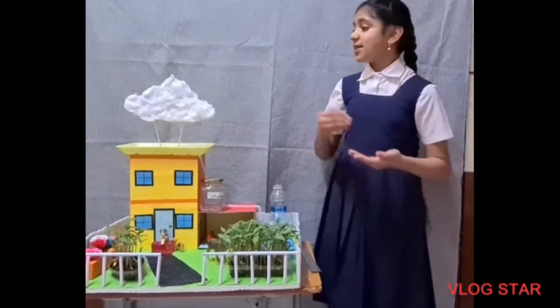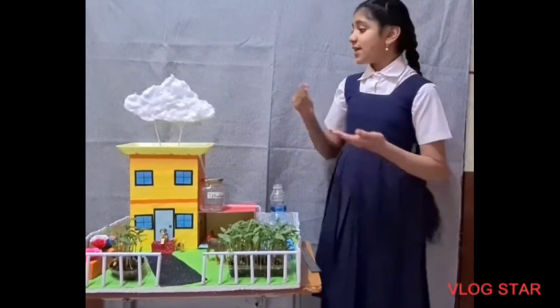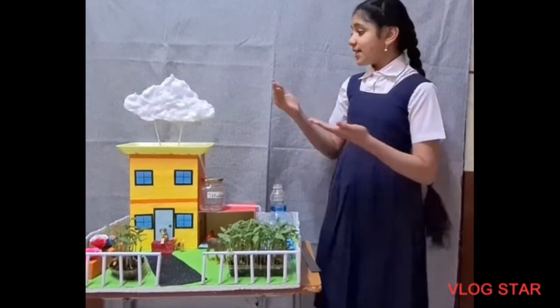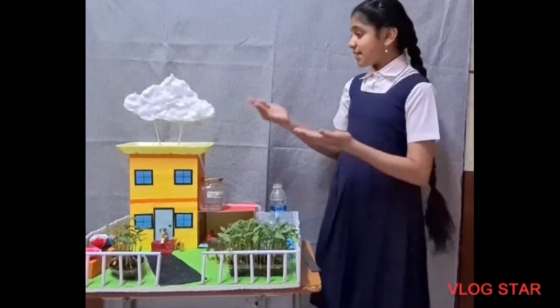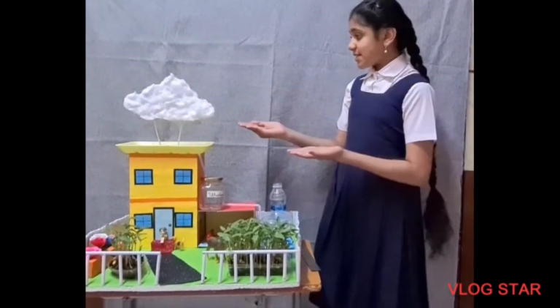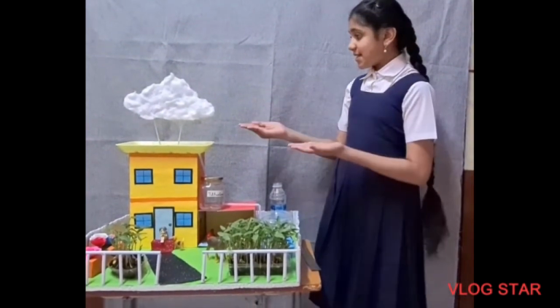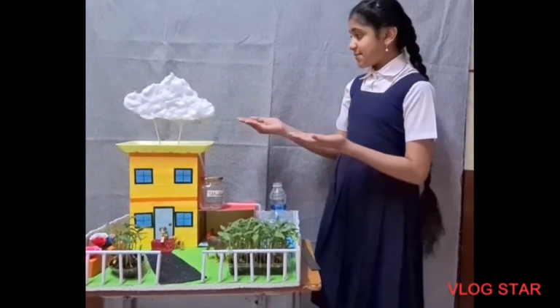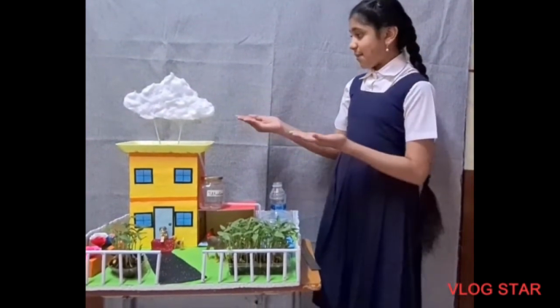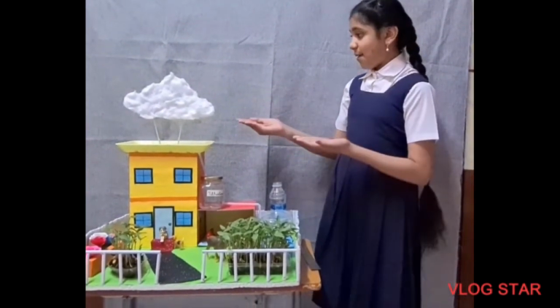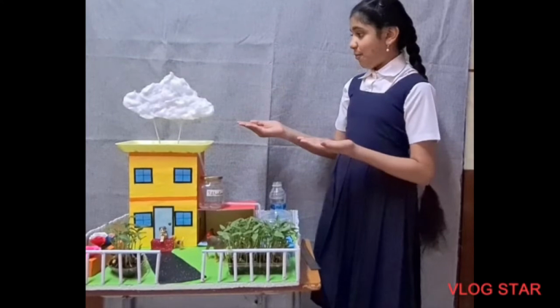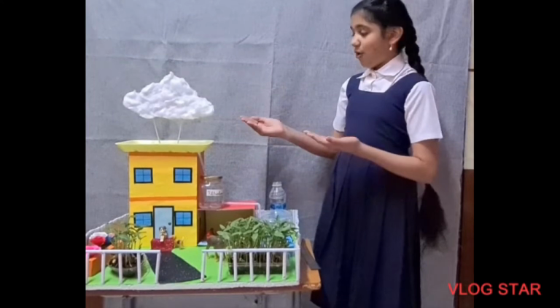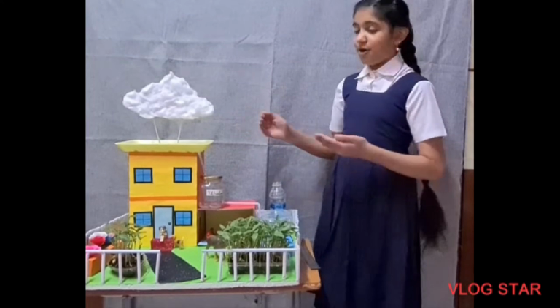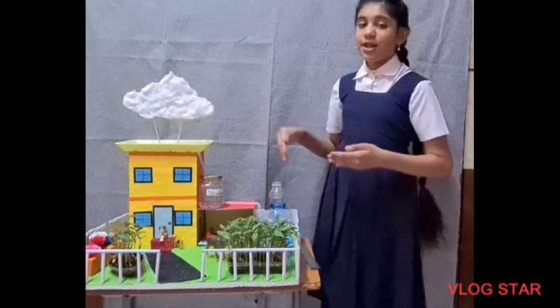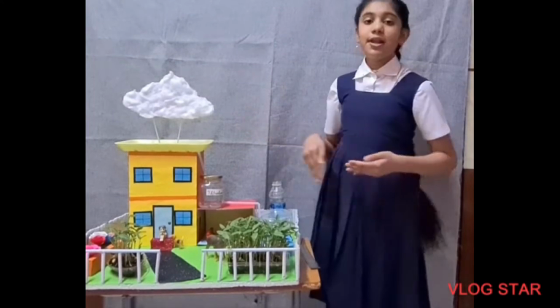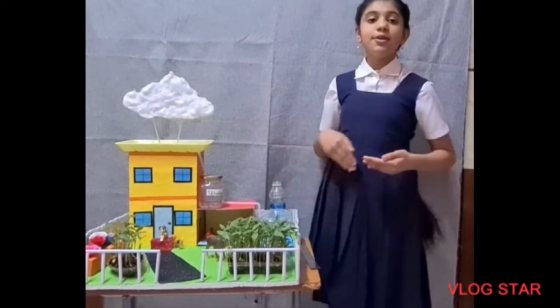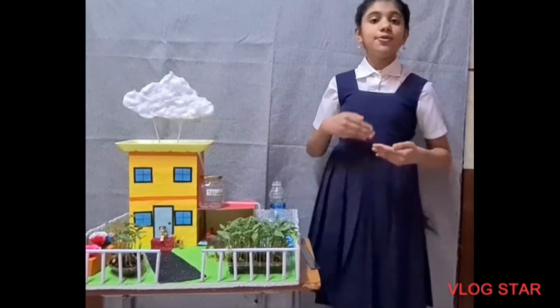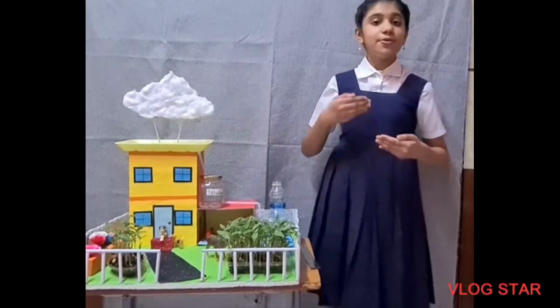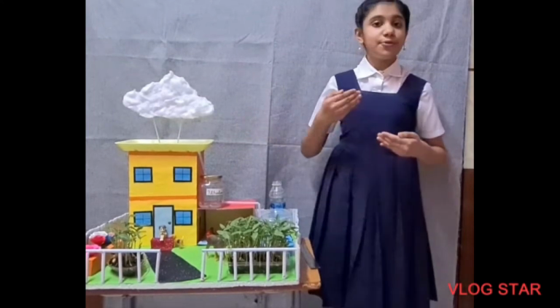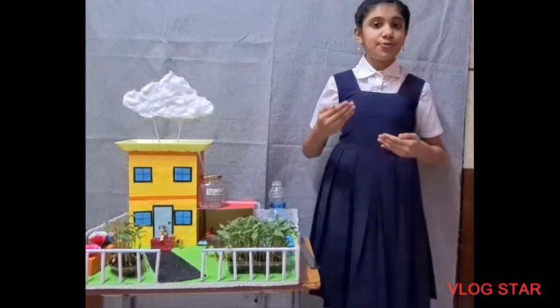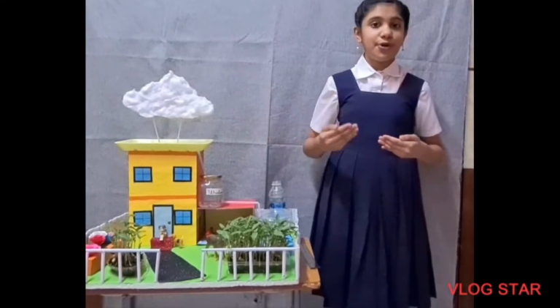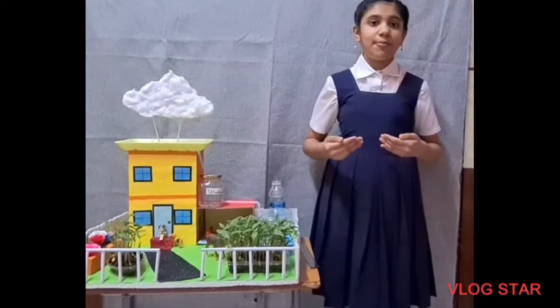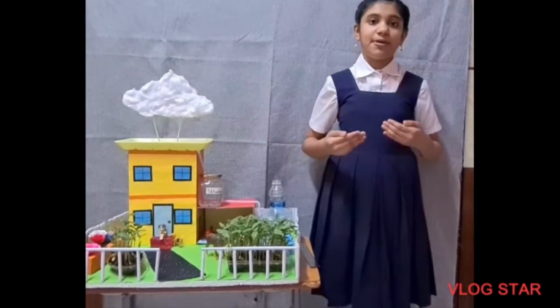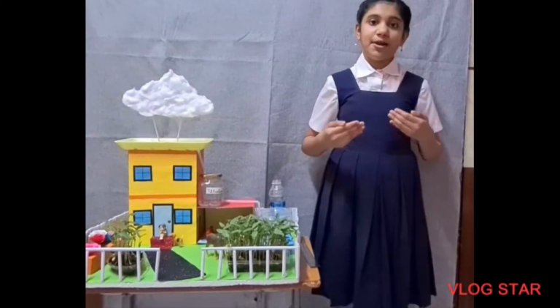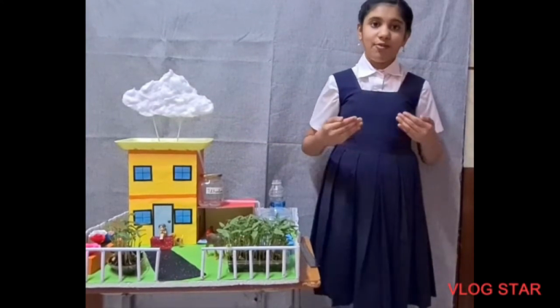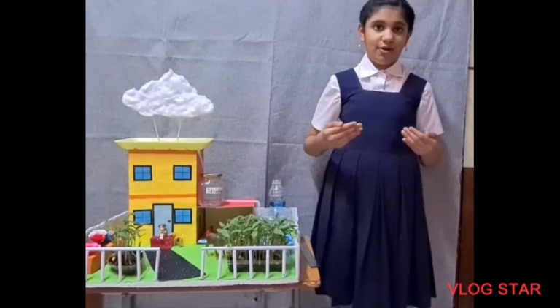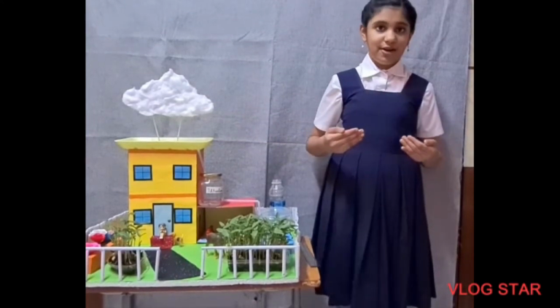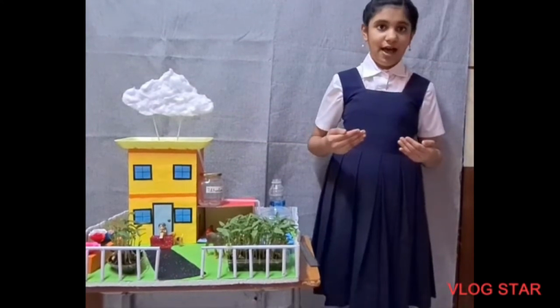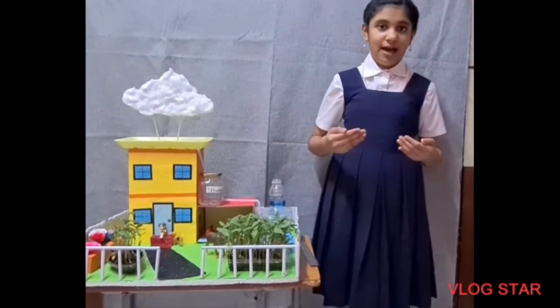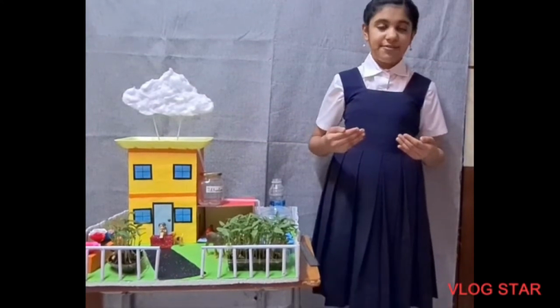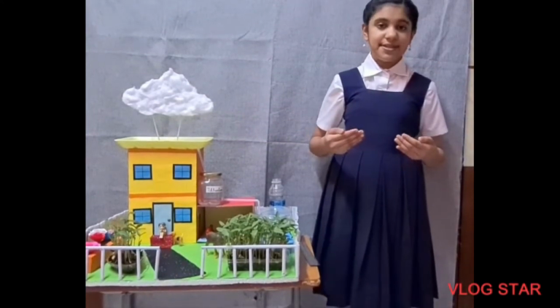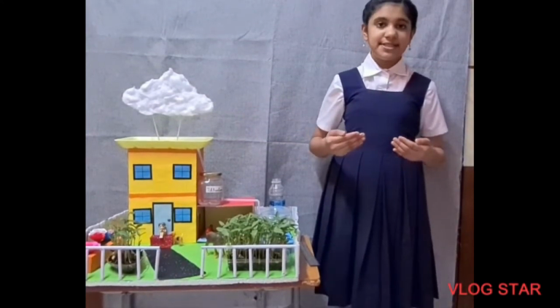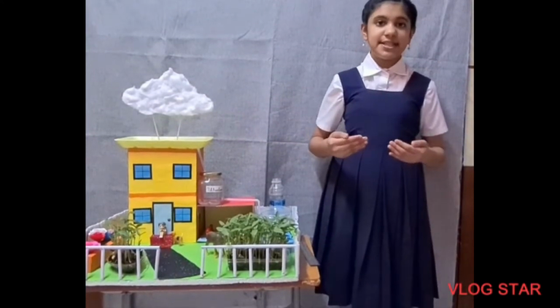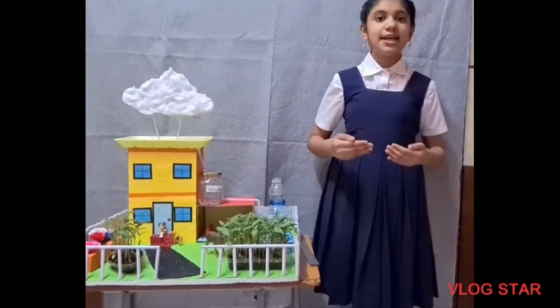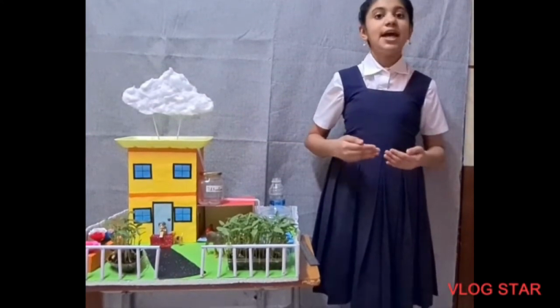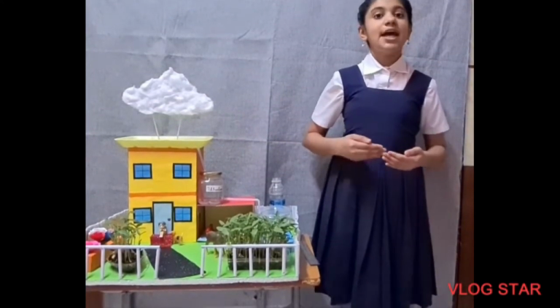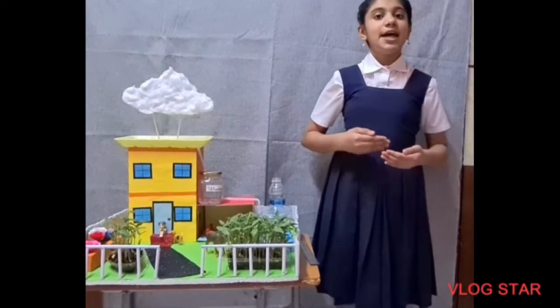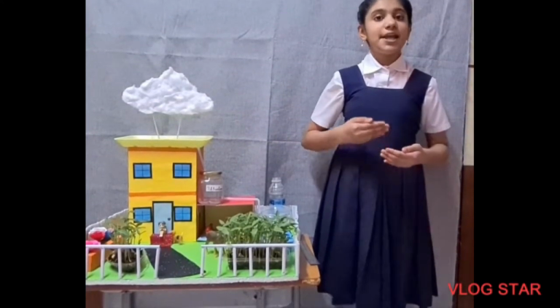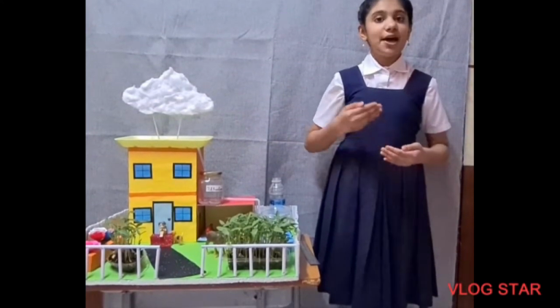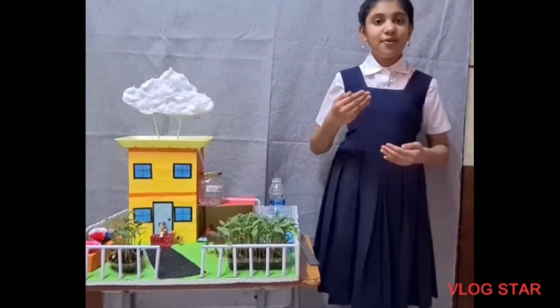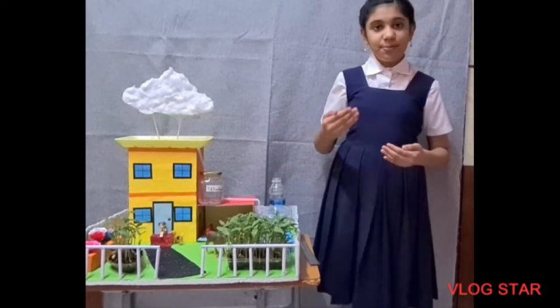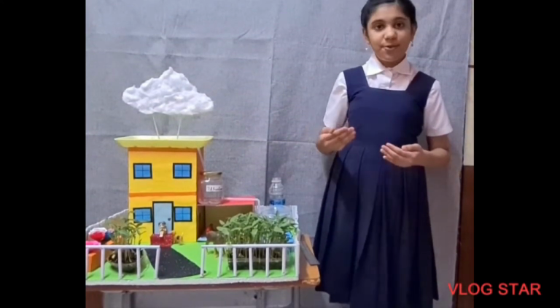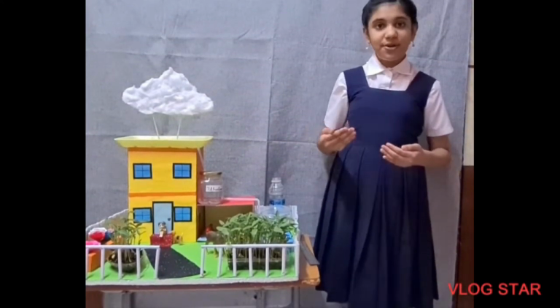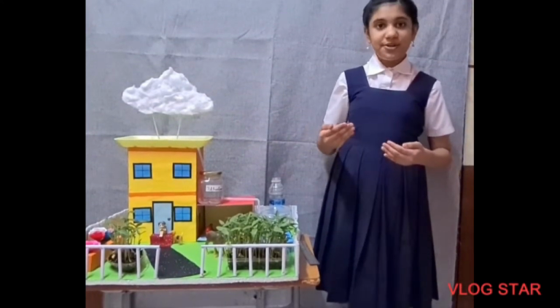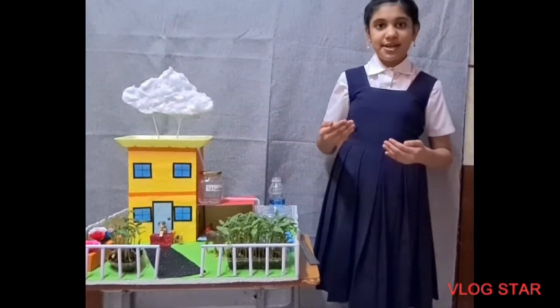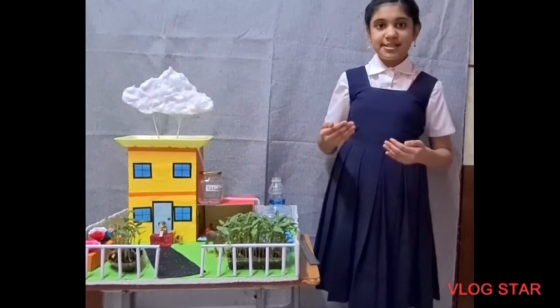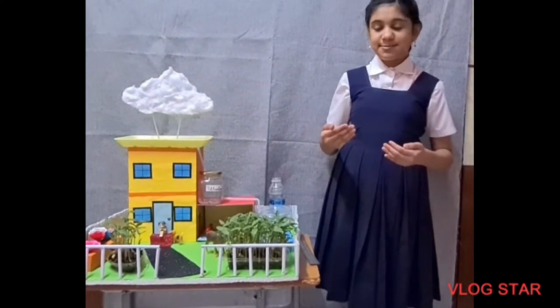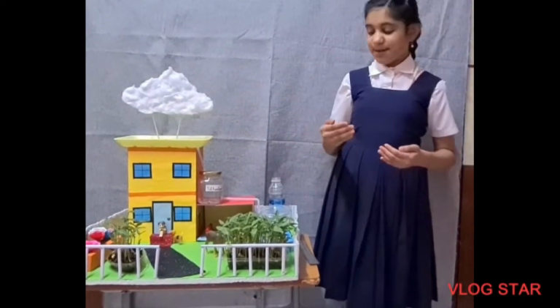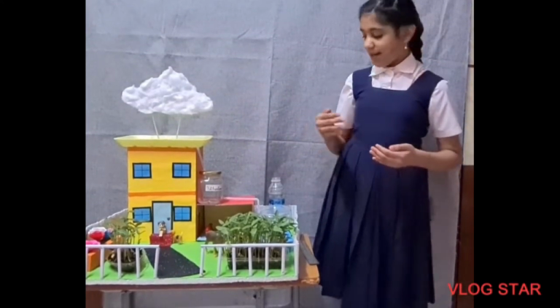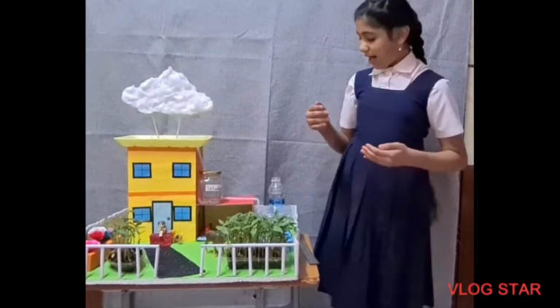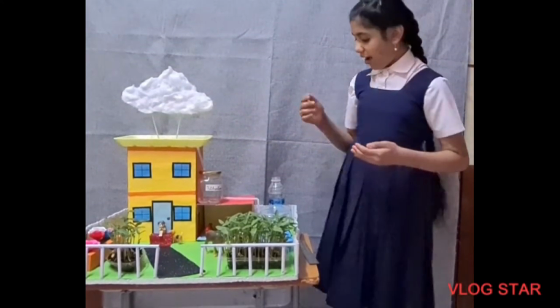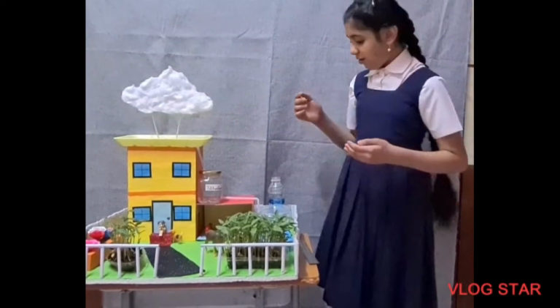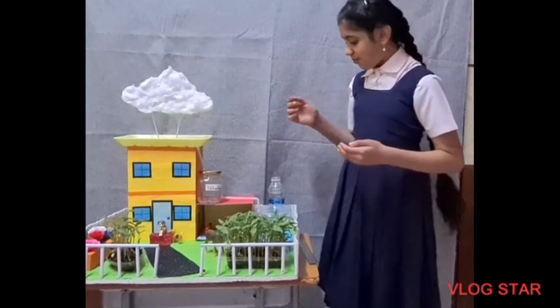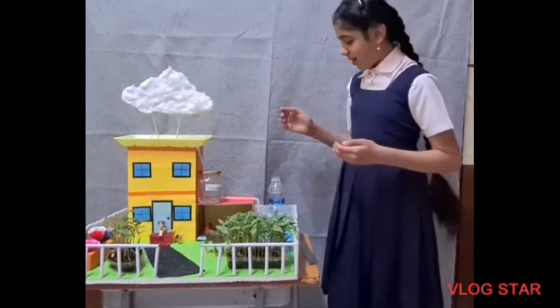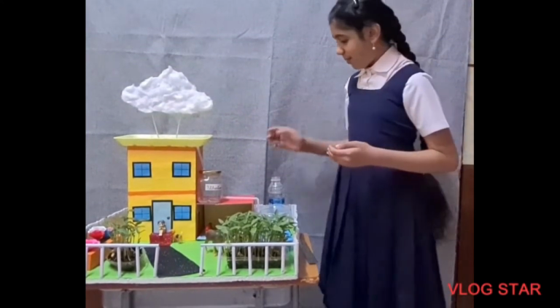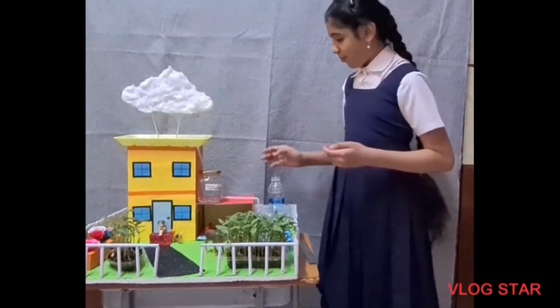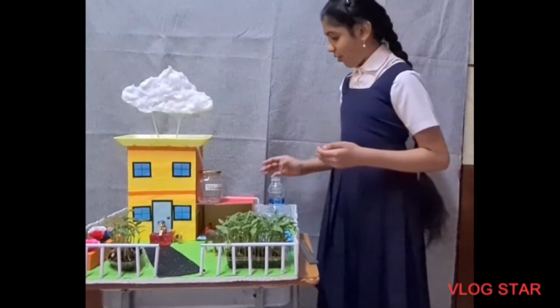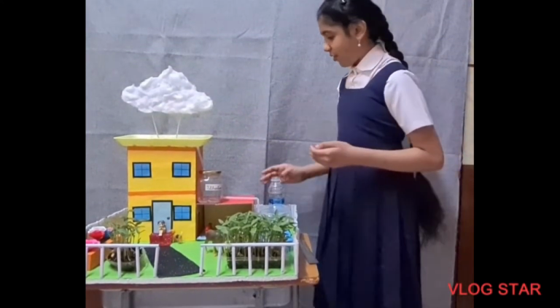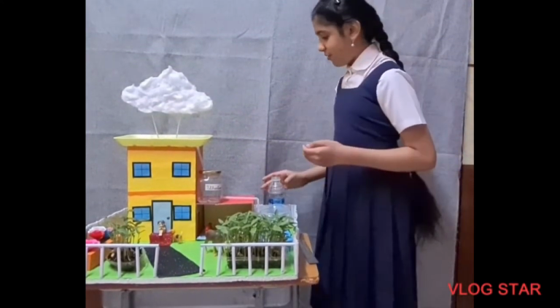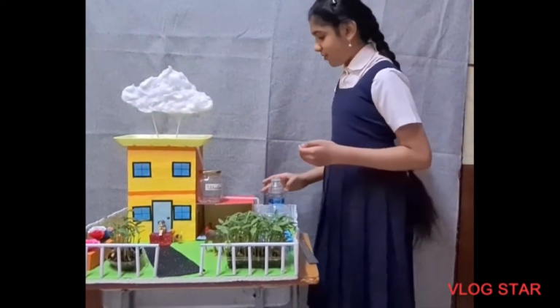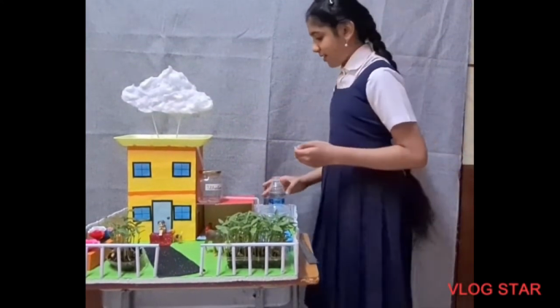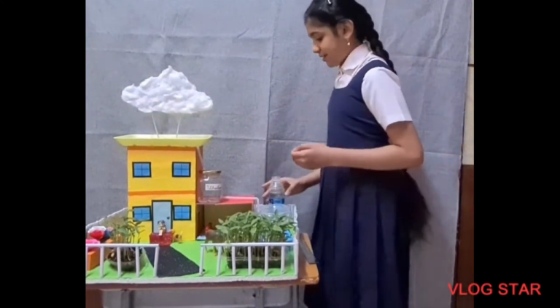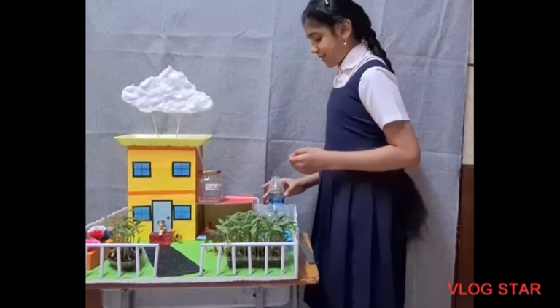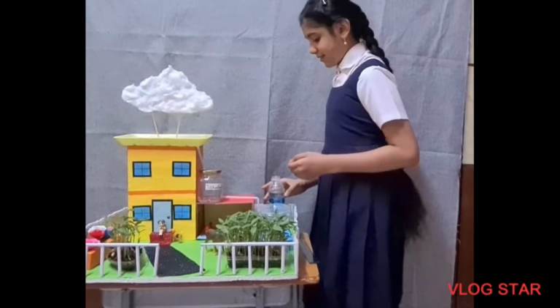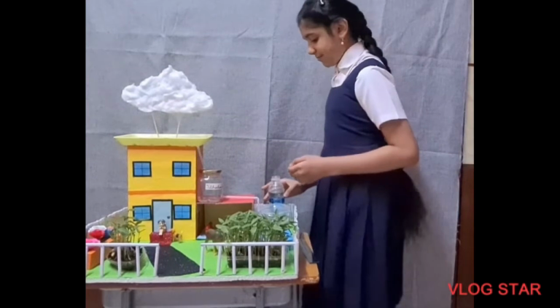This is my model Rooftop Rainwater Harvesting. Now I am going to explain how my model works.